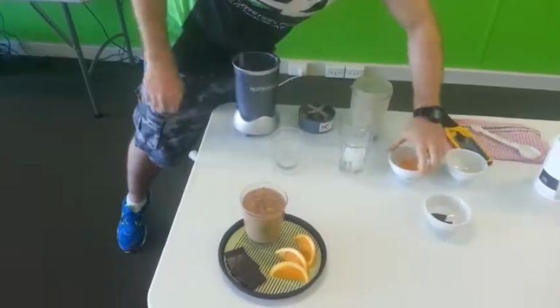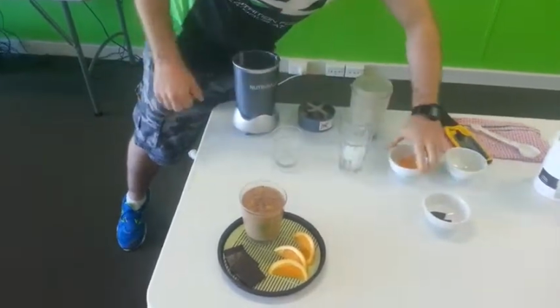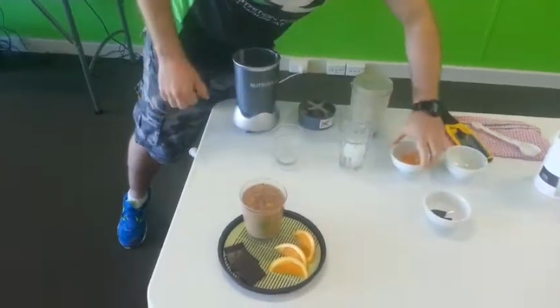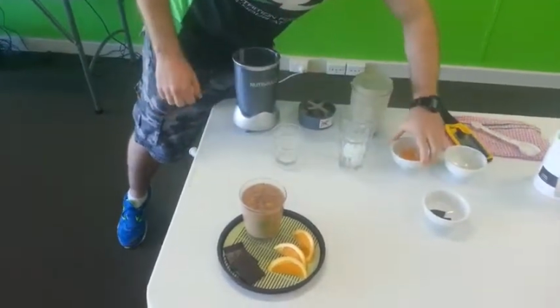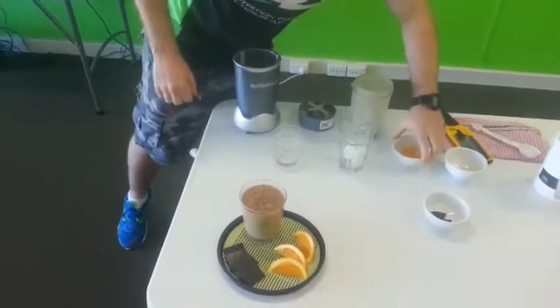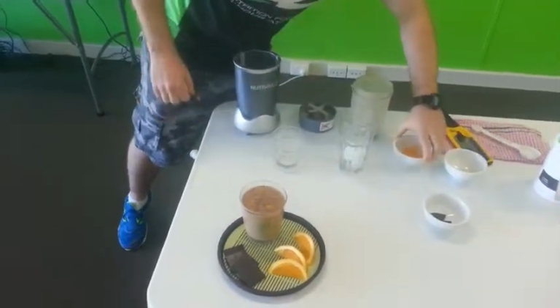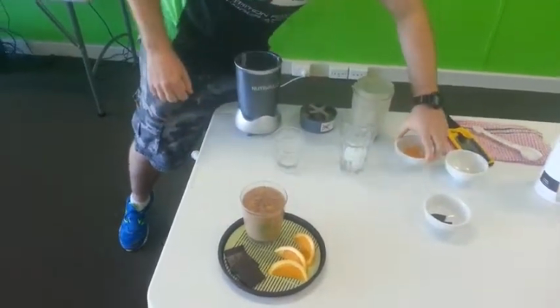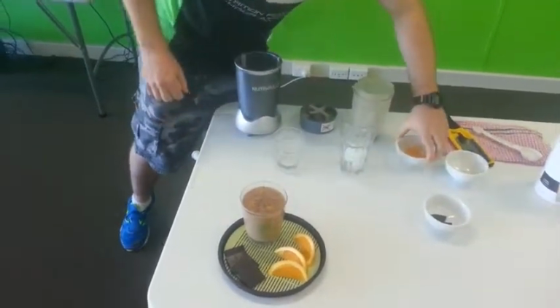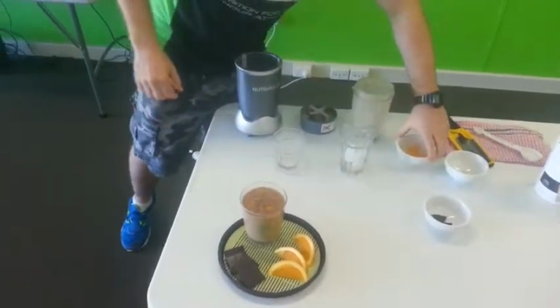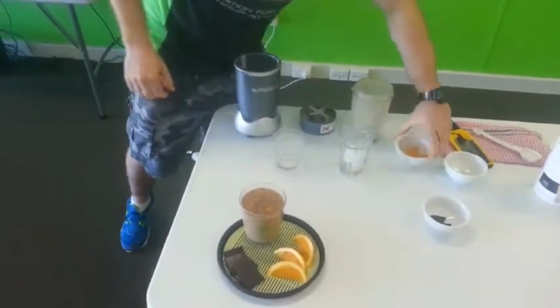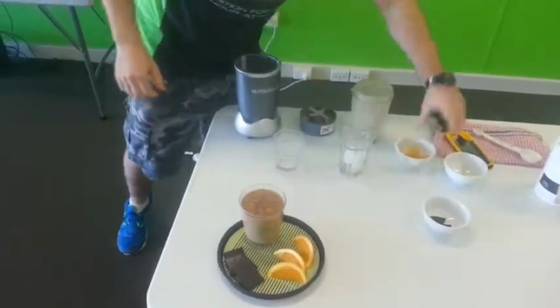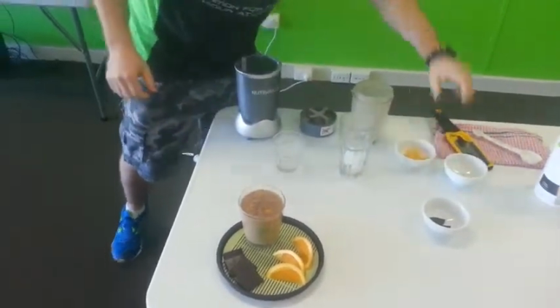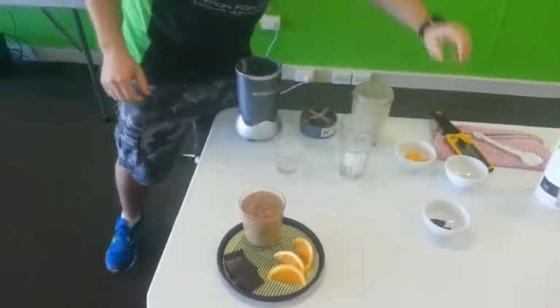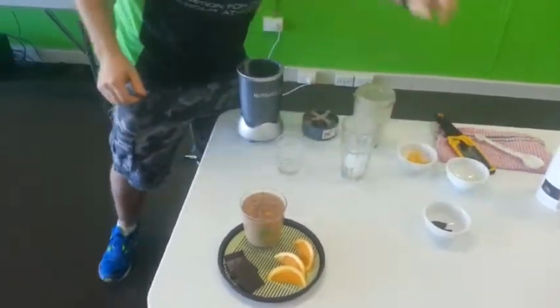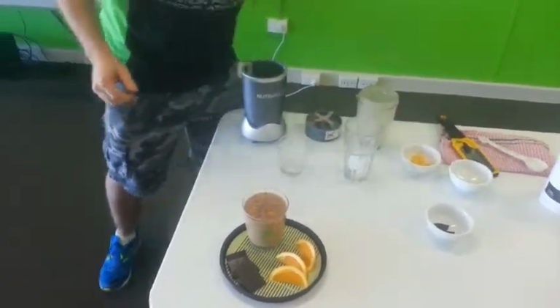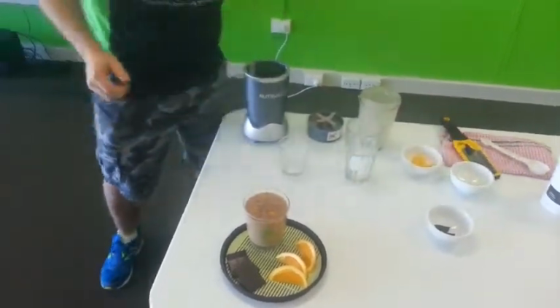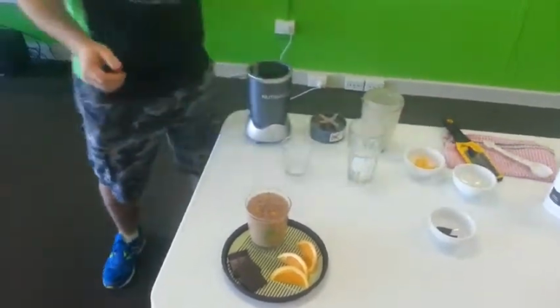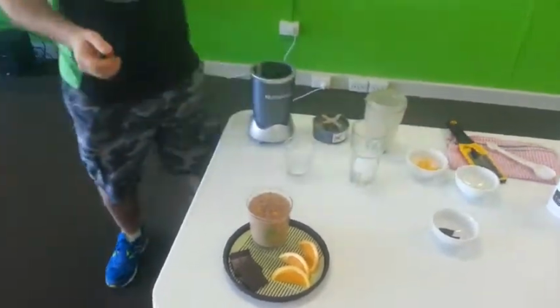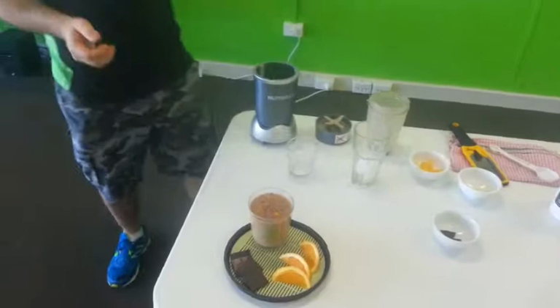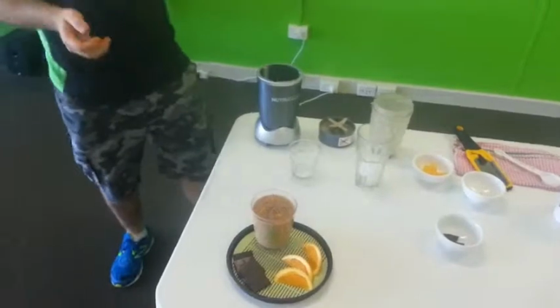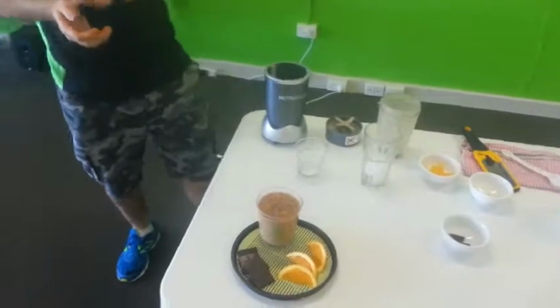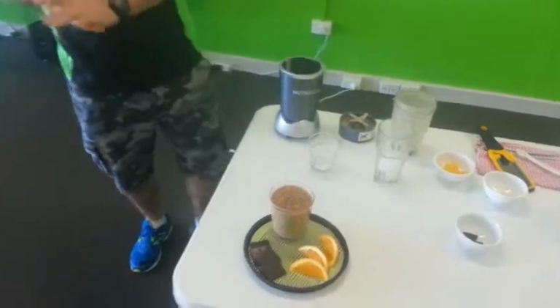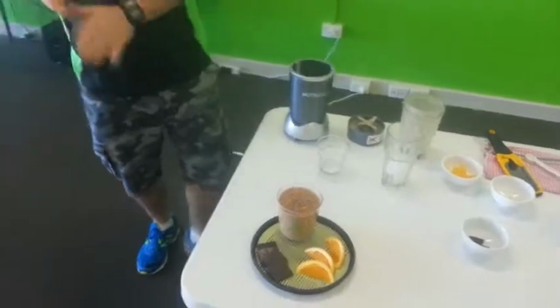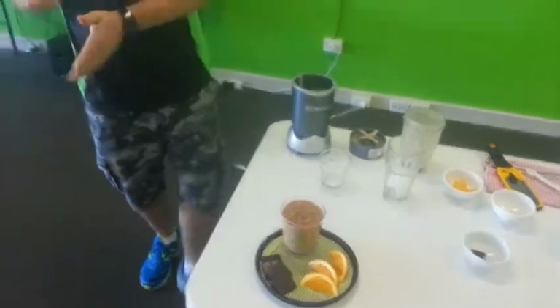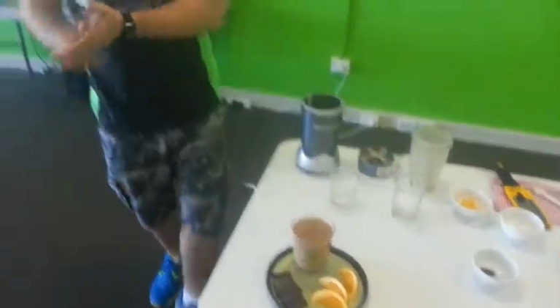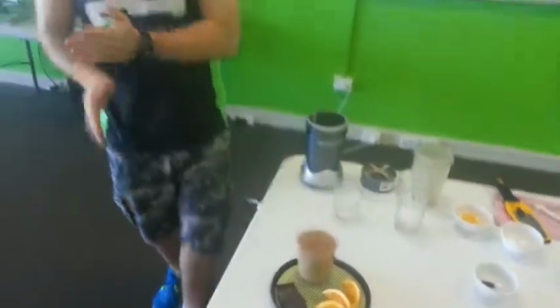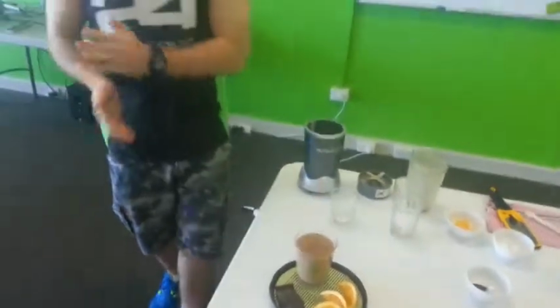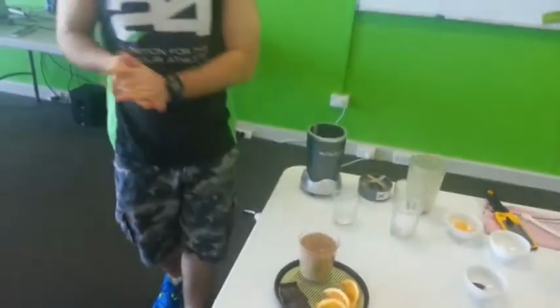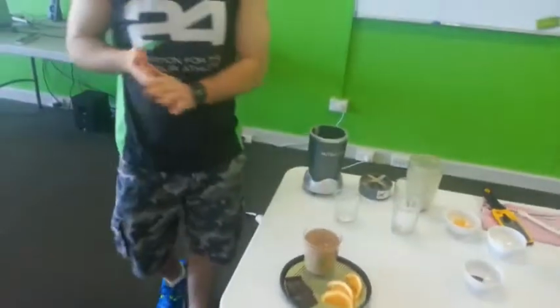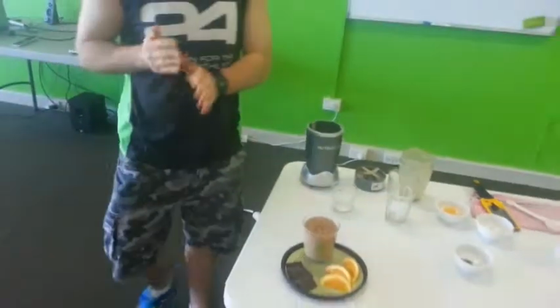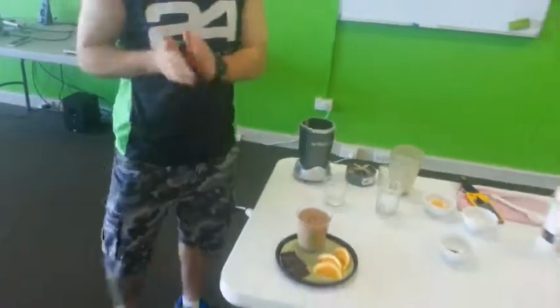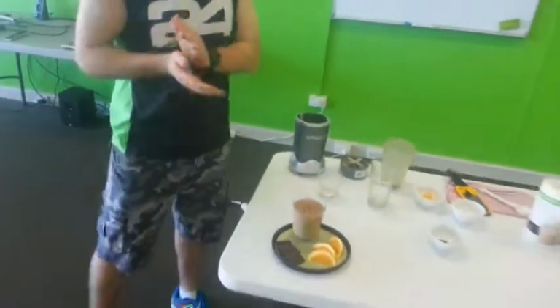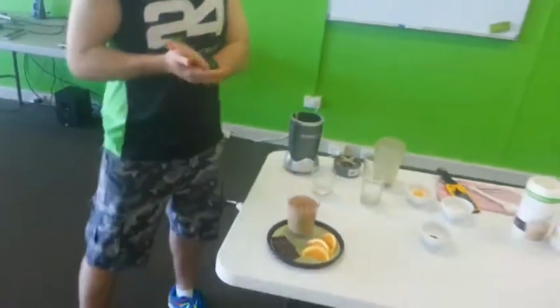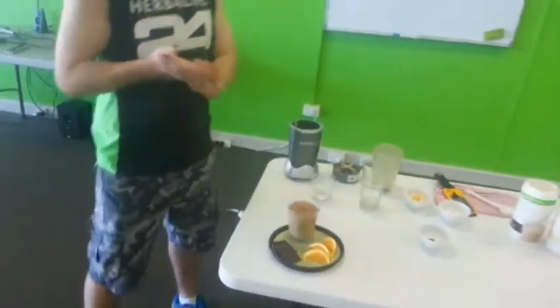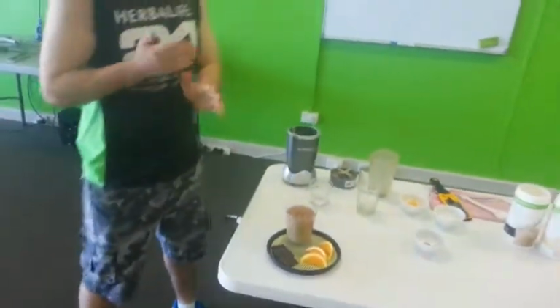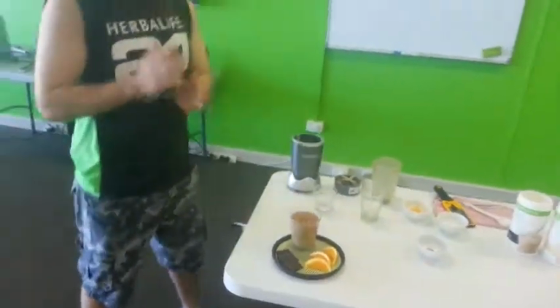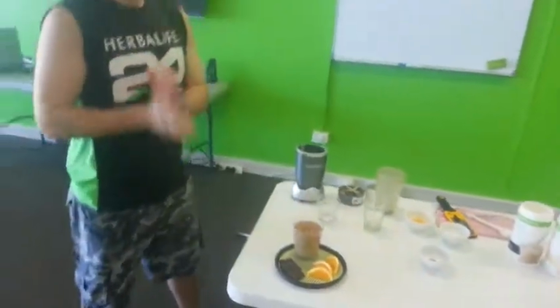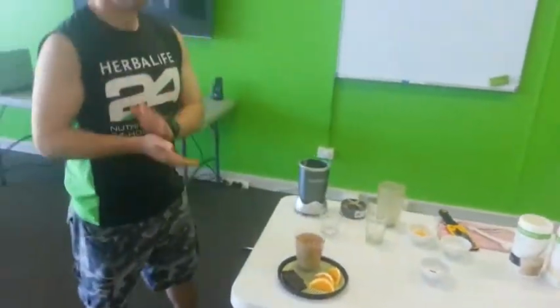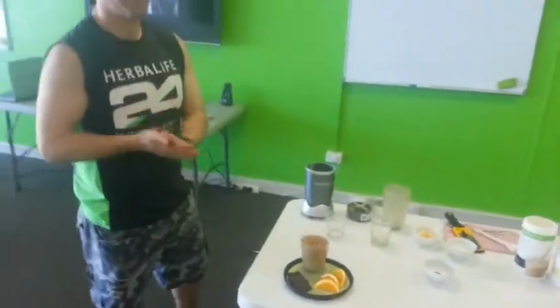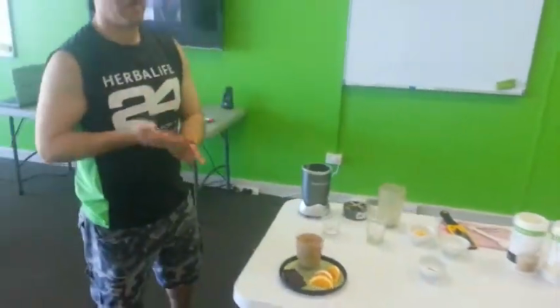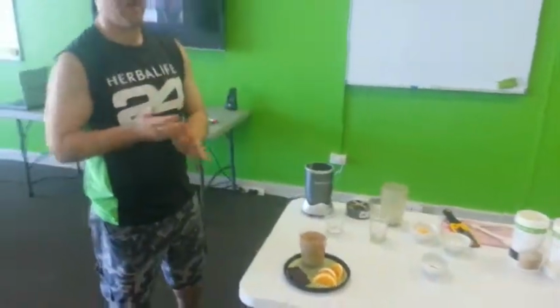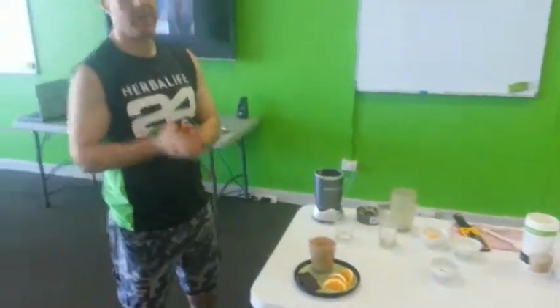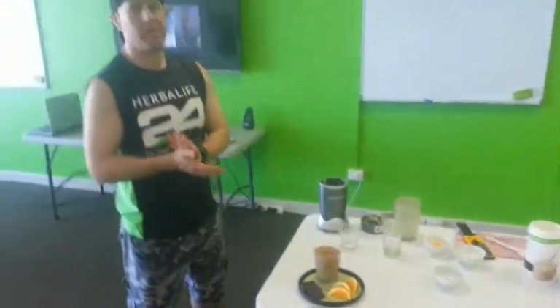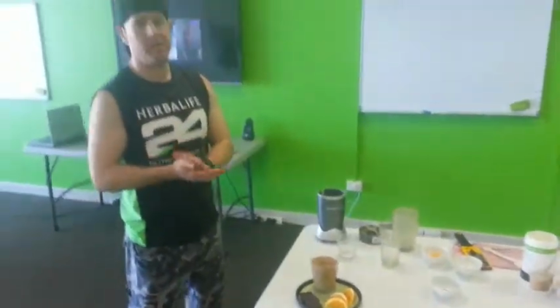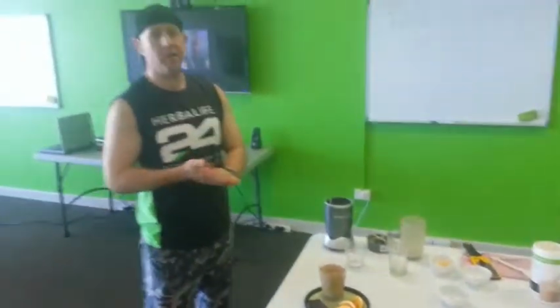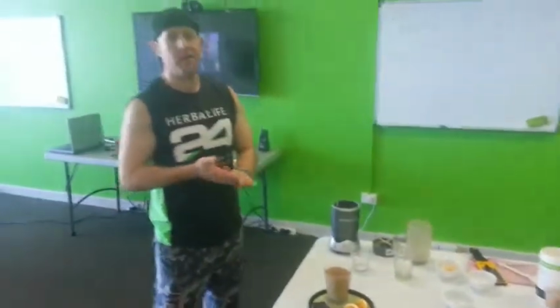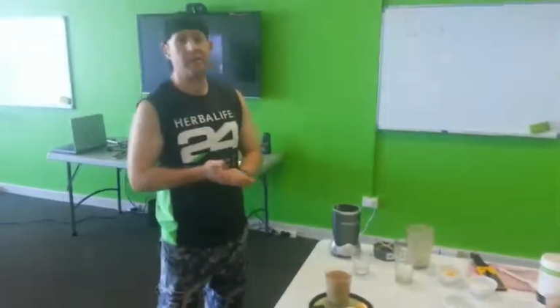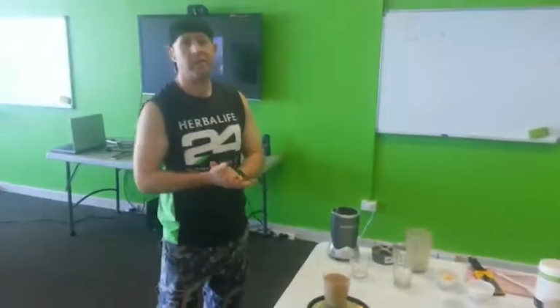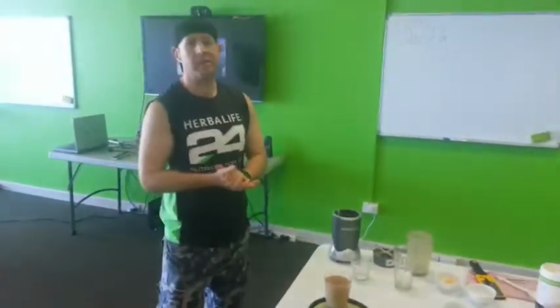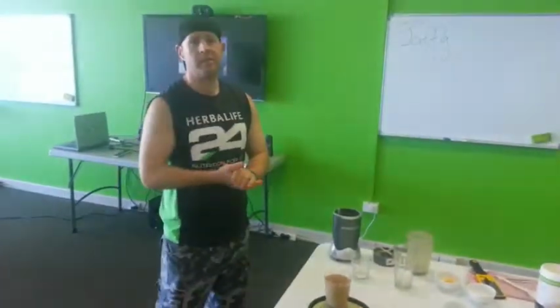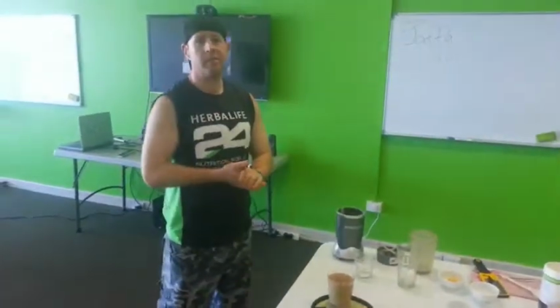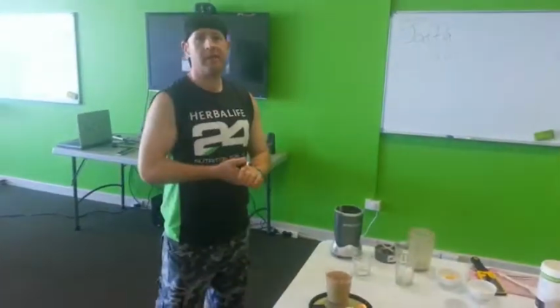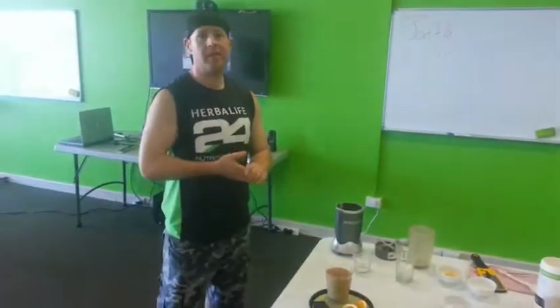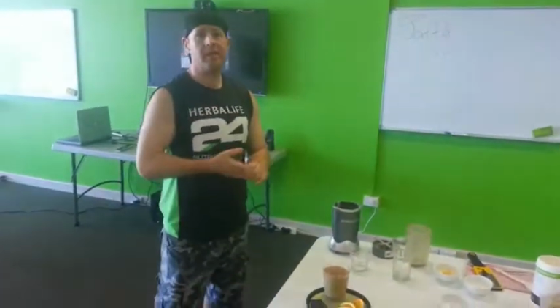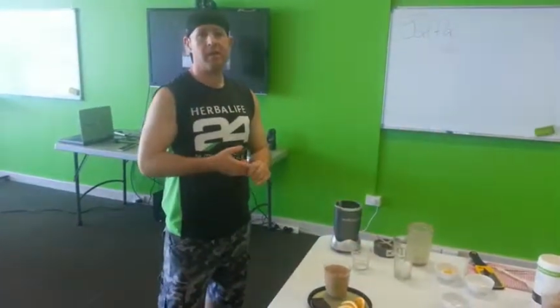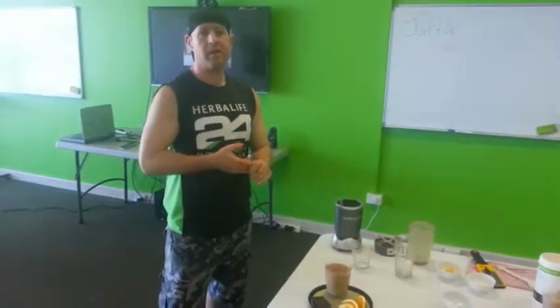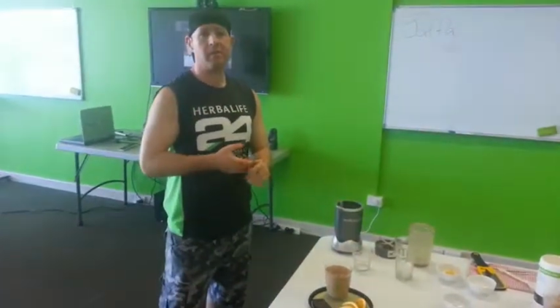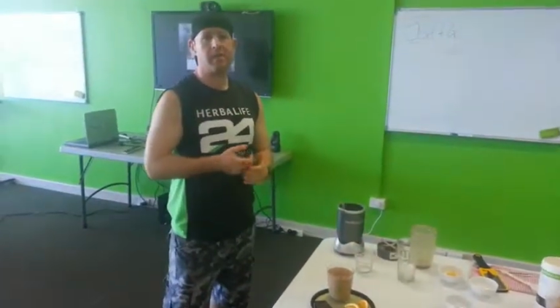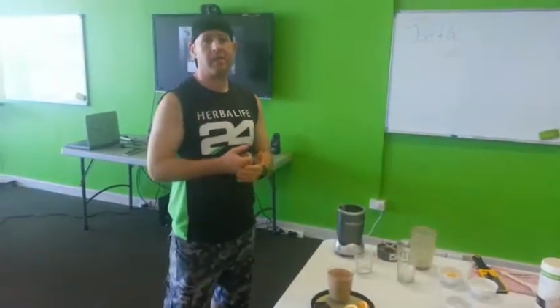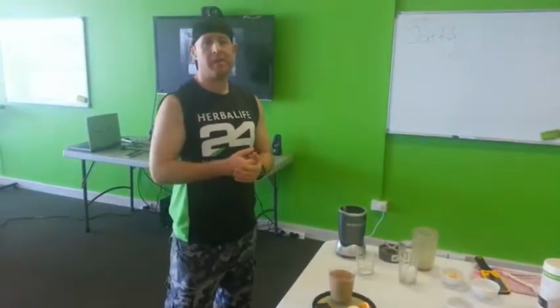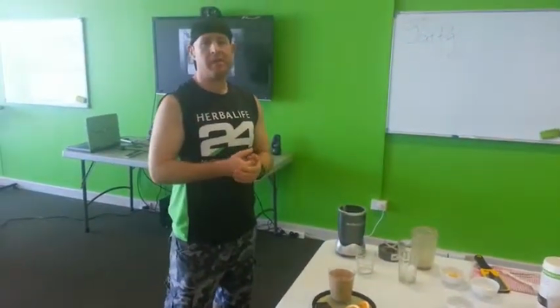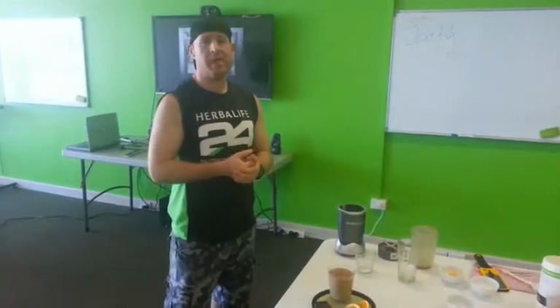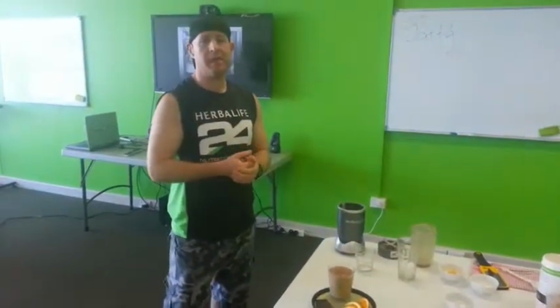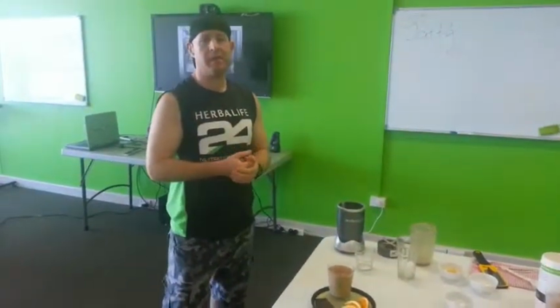Bit of the orange rind, and there you have it — the orange jaffa shake. I hope you guys enjoy this. Until next time, see you then.